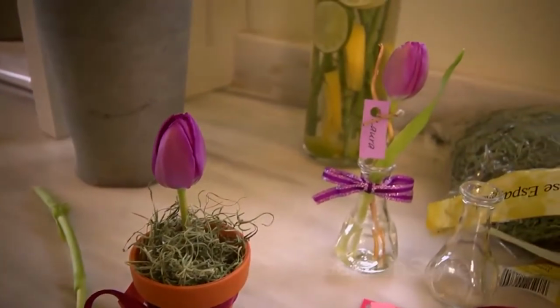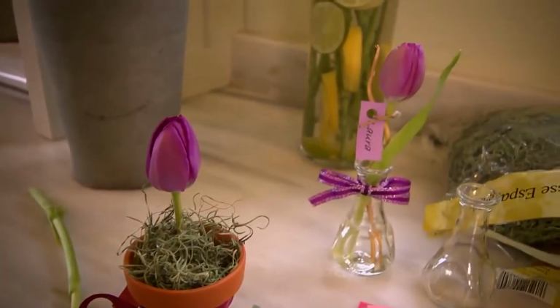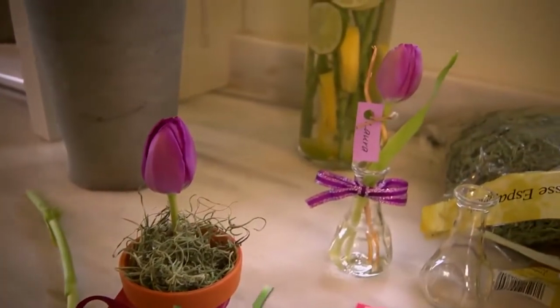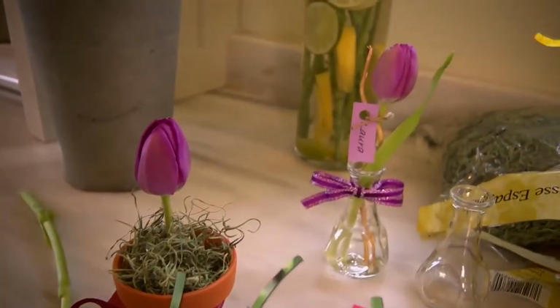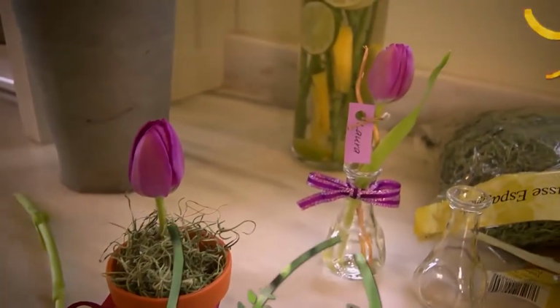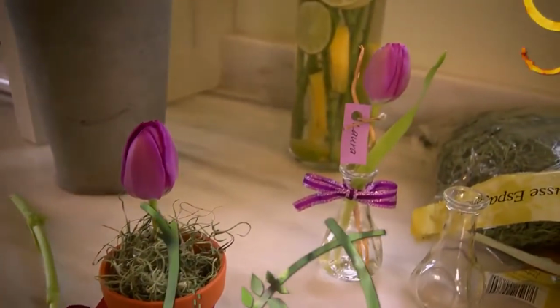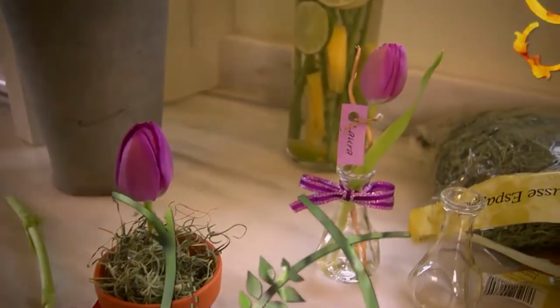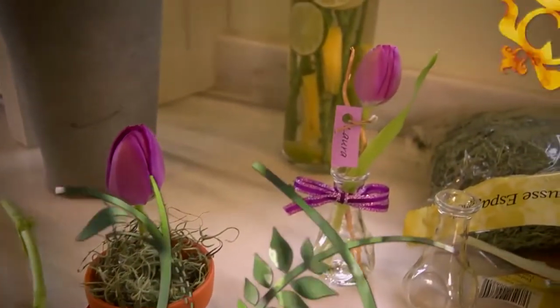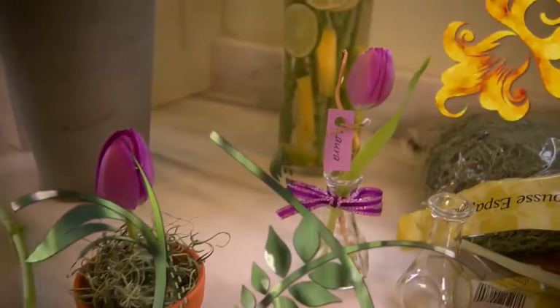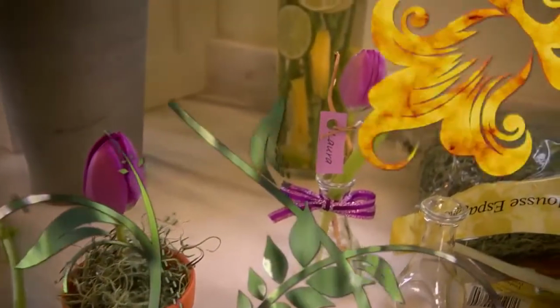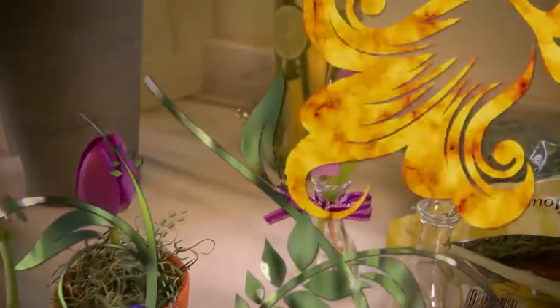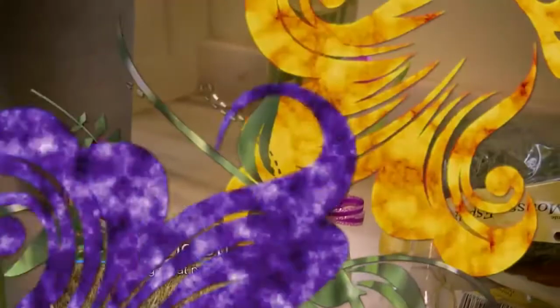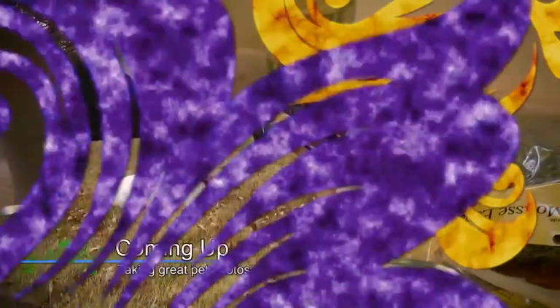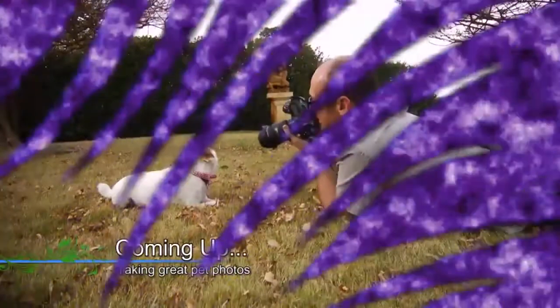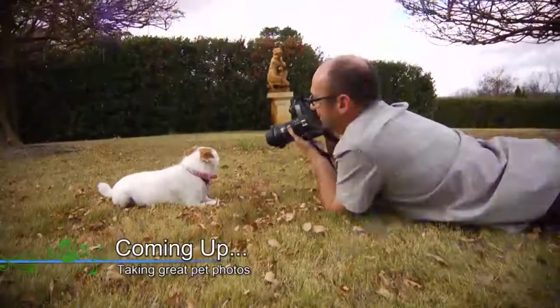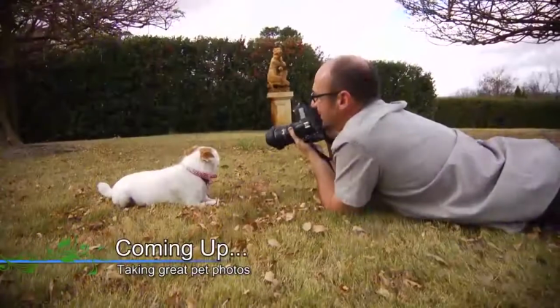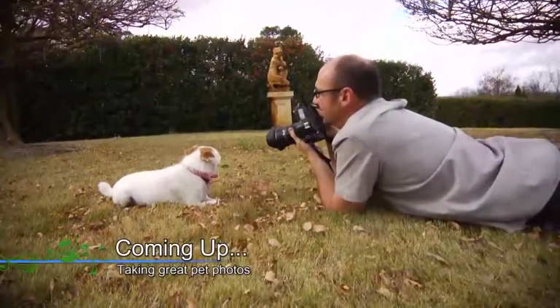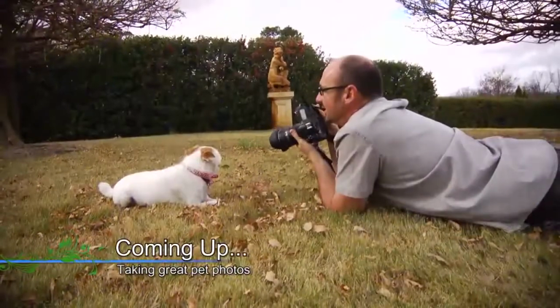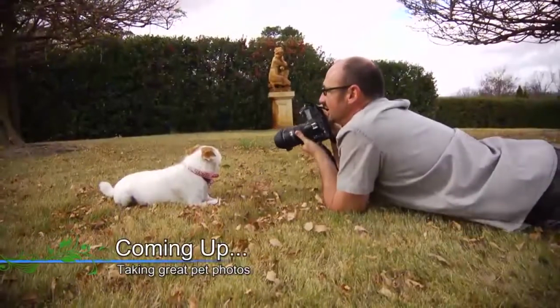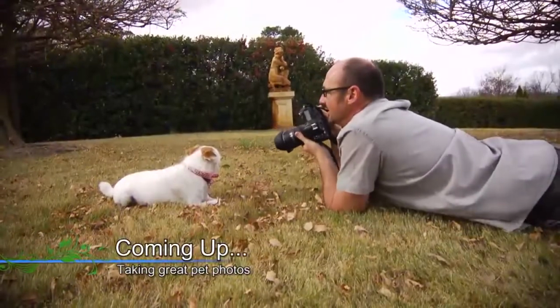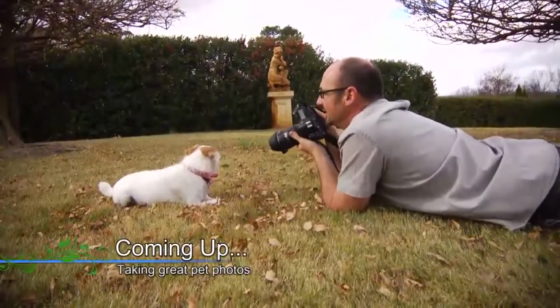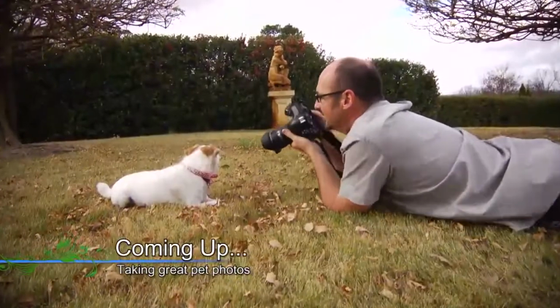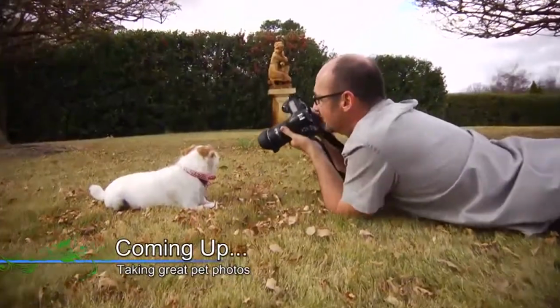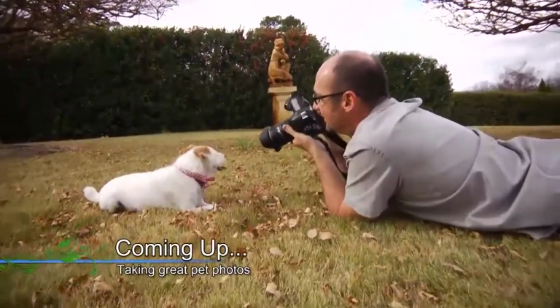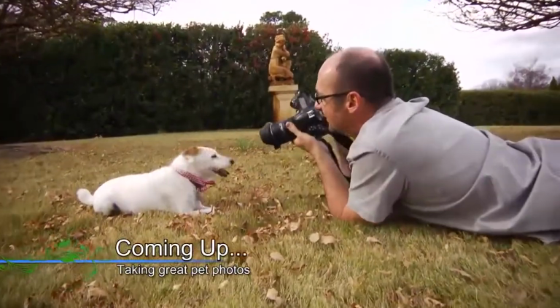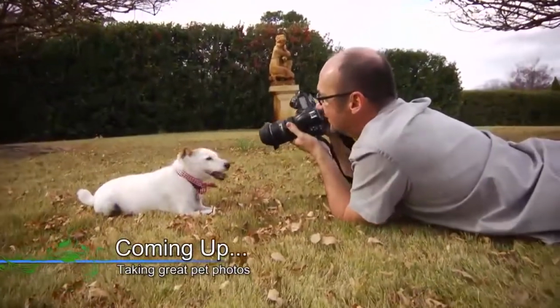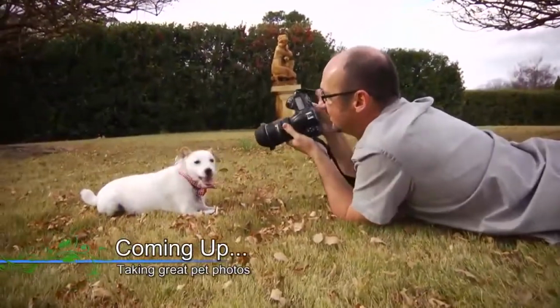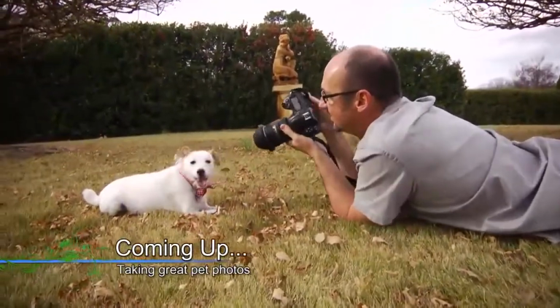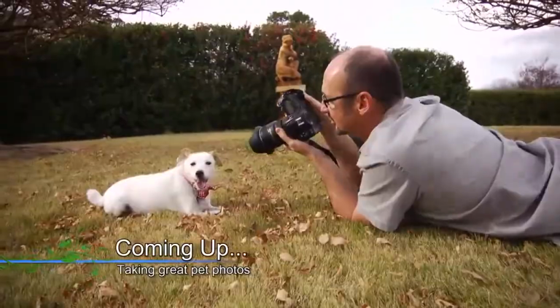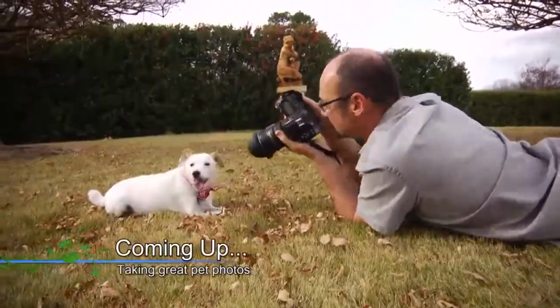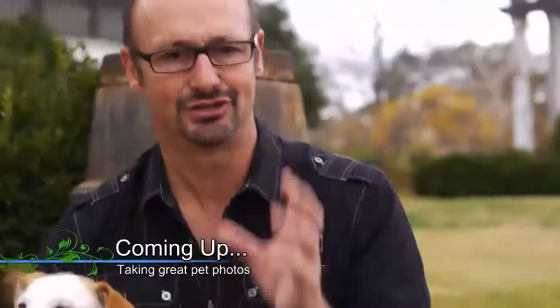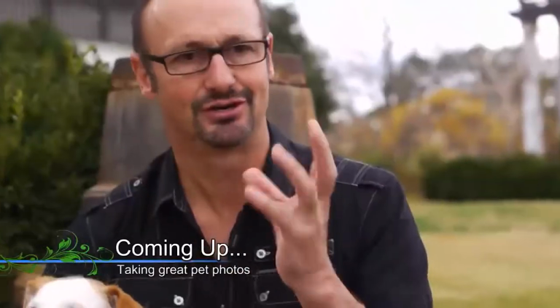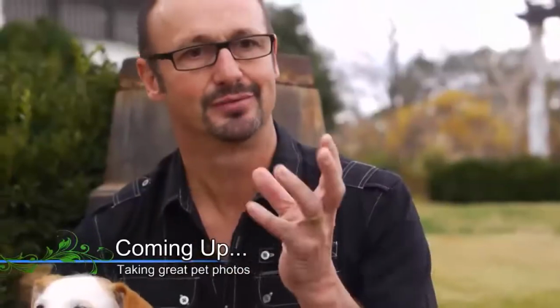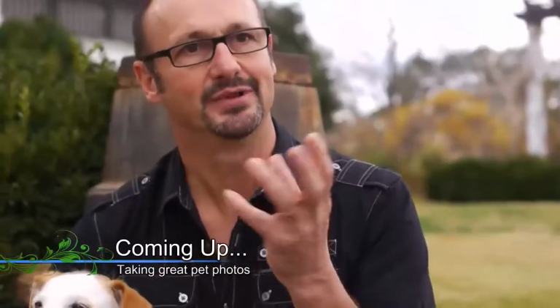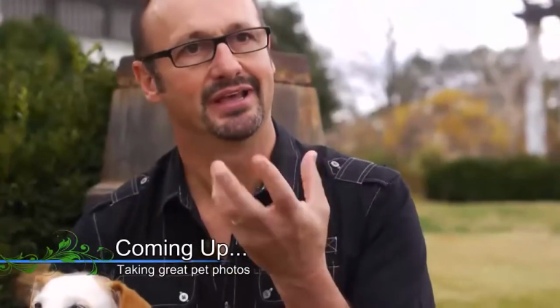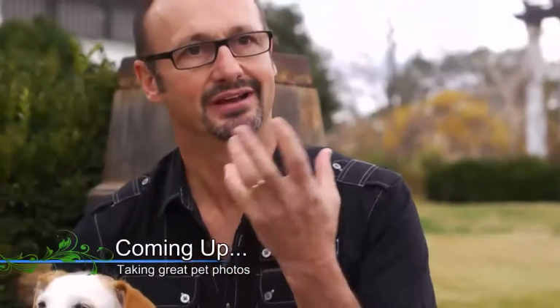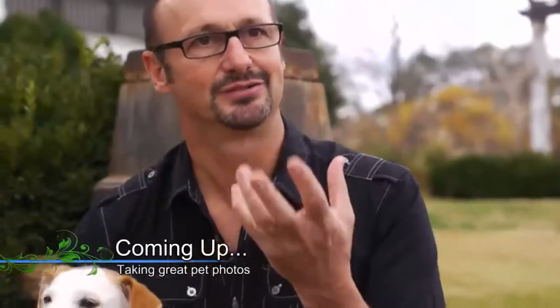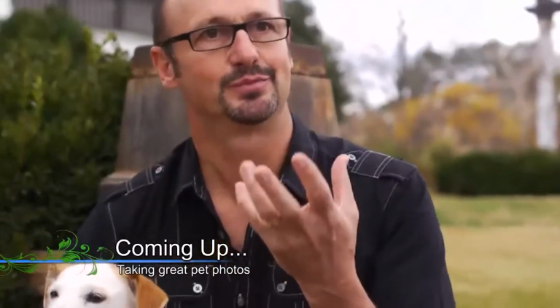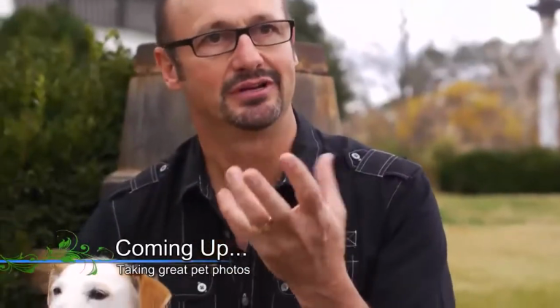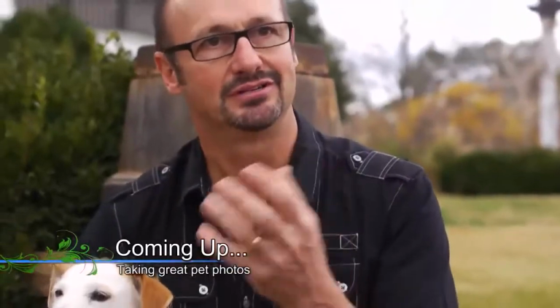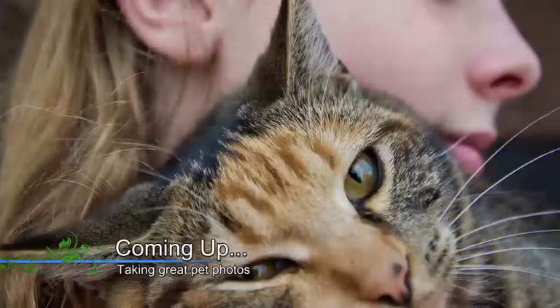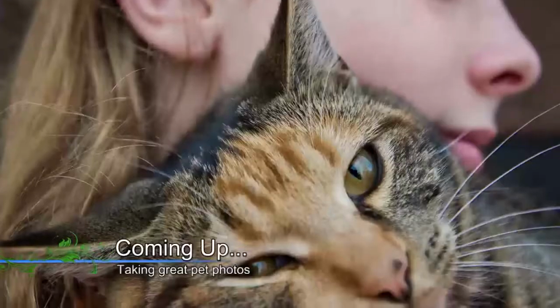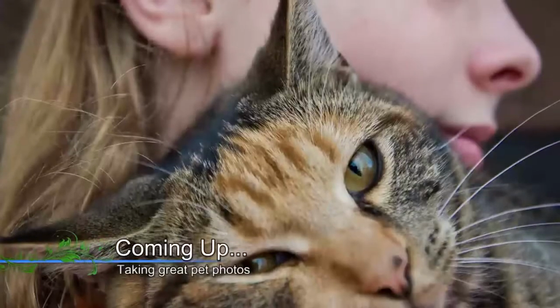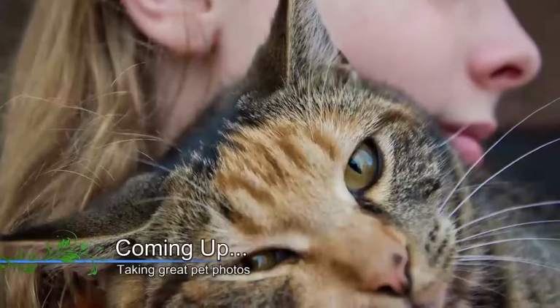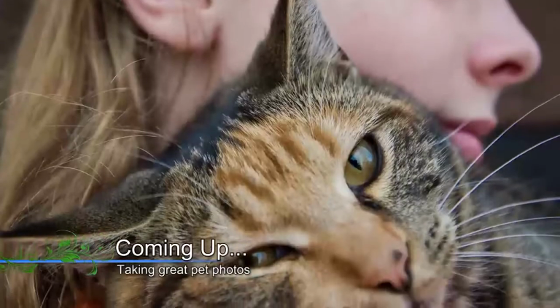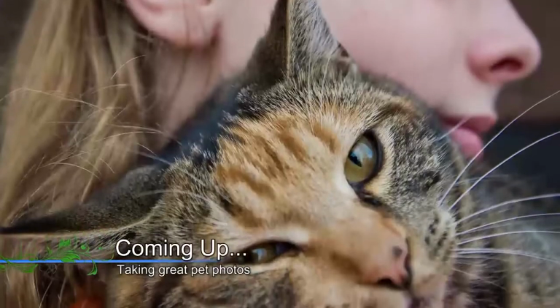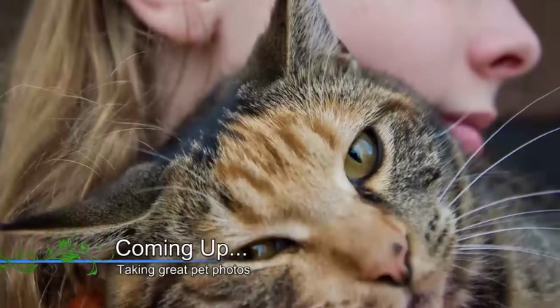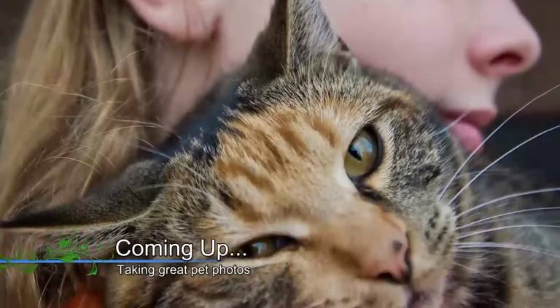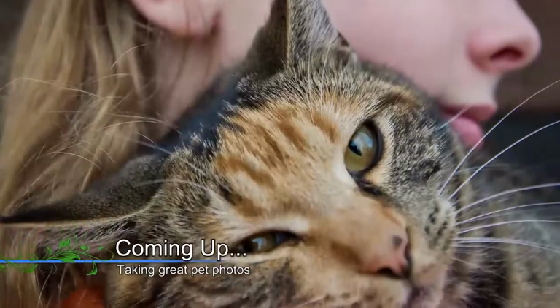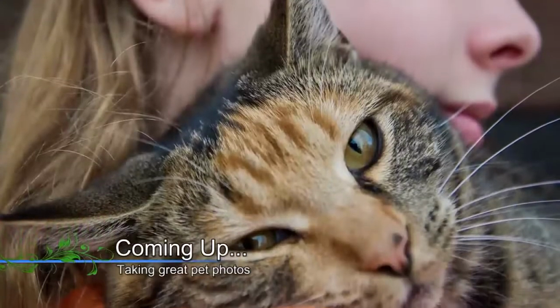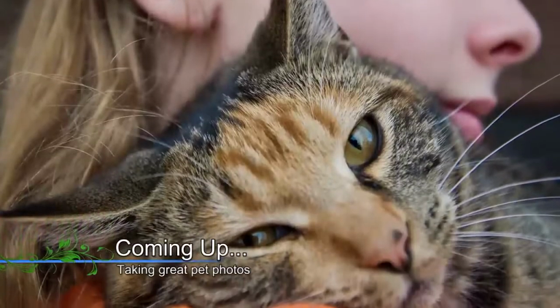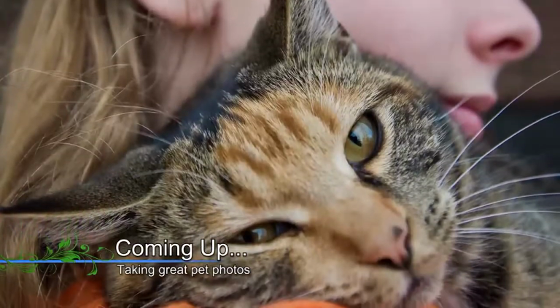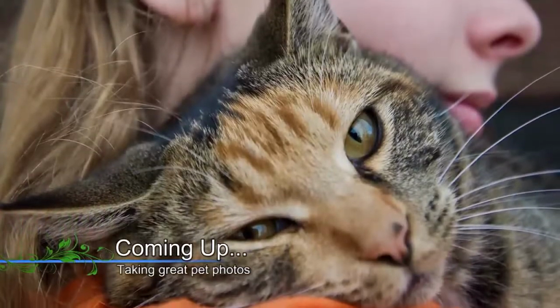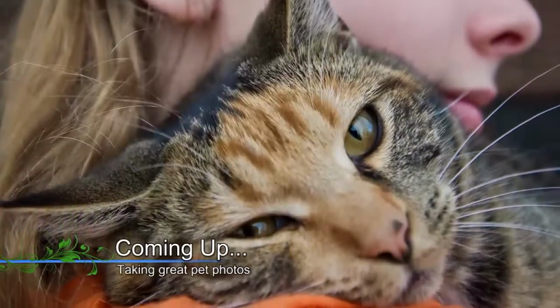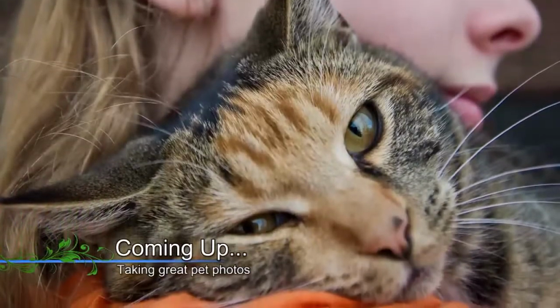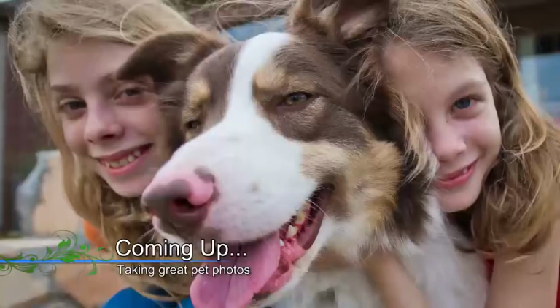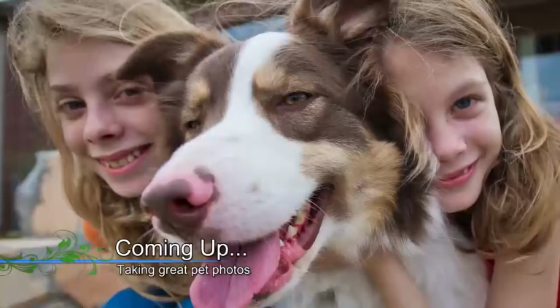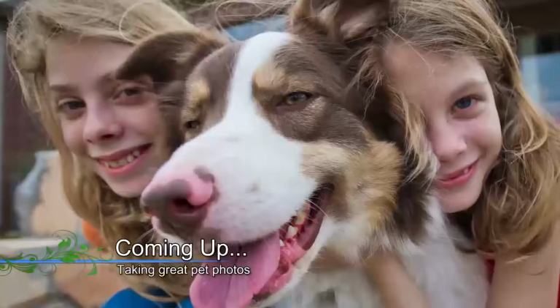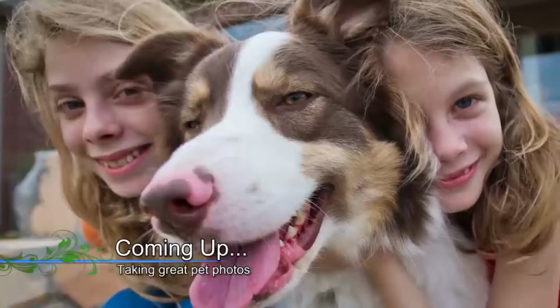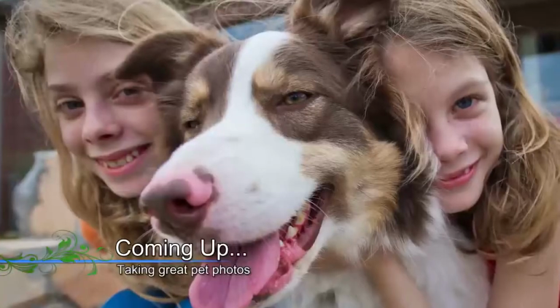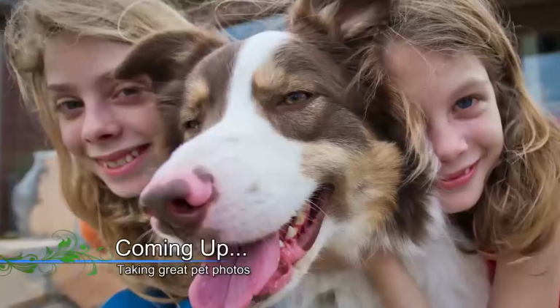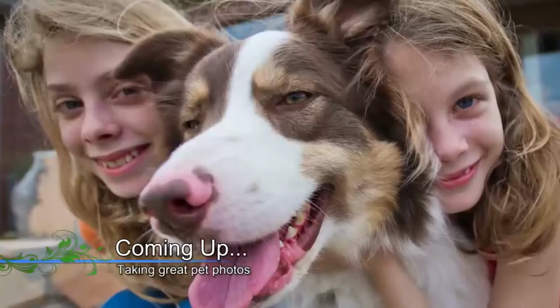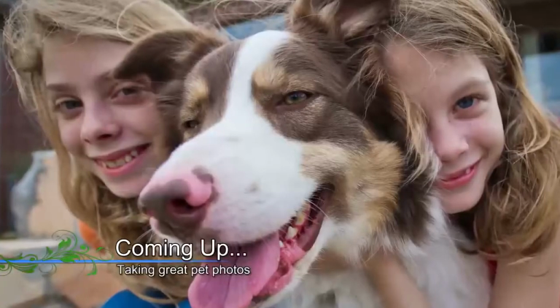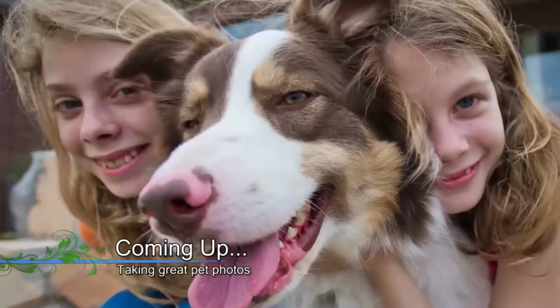Coming up next on Garden Style: get in their world, get that charm and that expression — tips for taking great pictures of your pets.